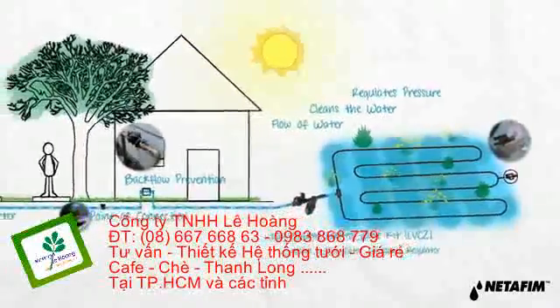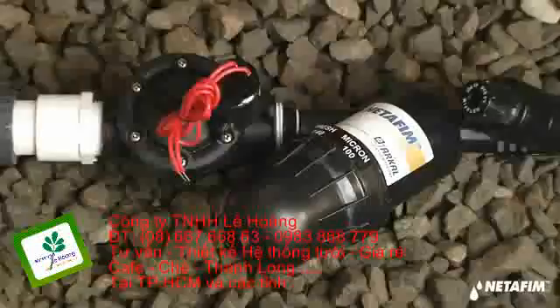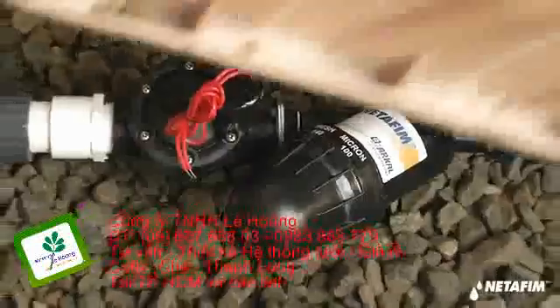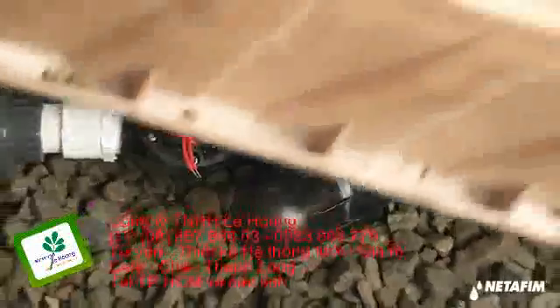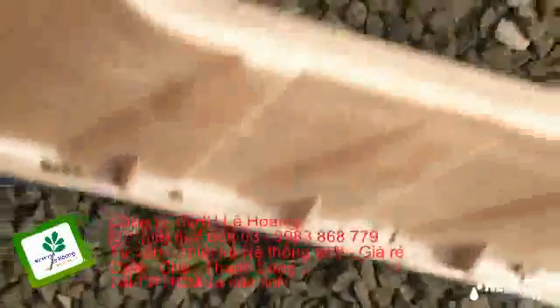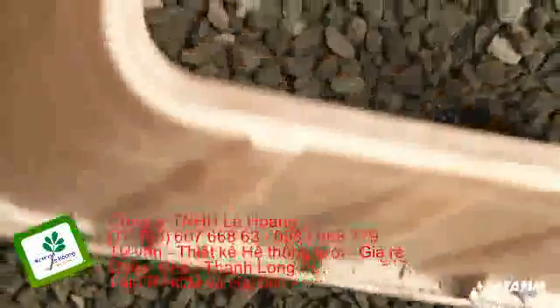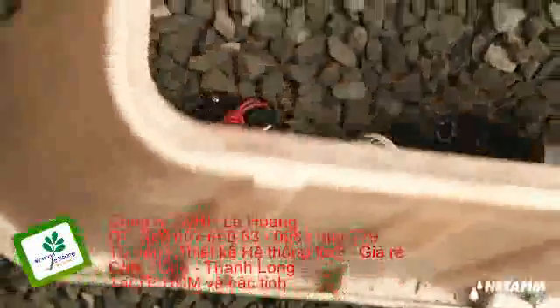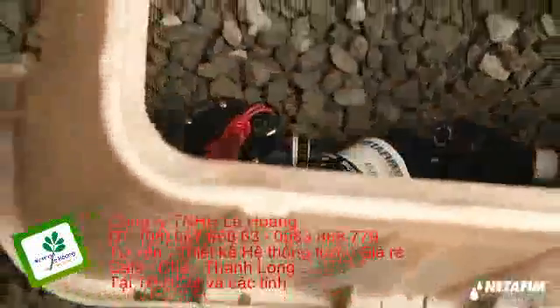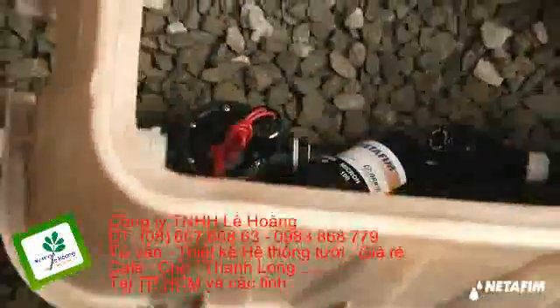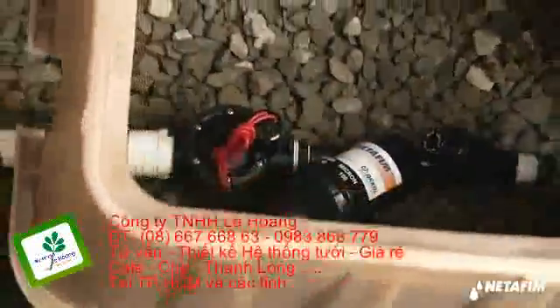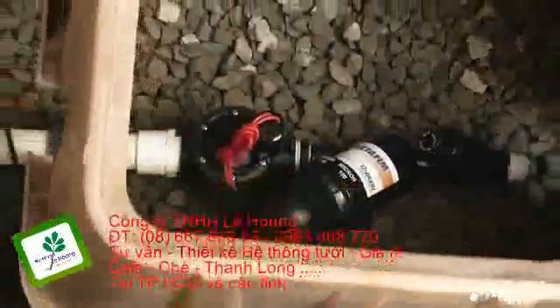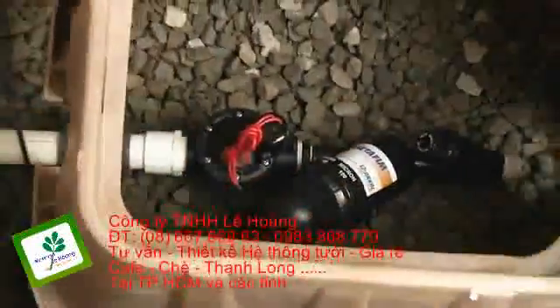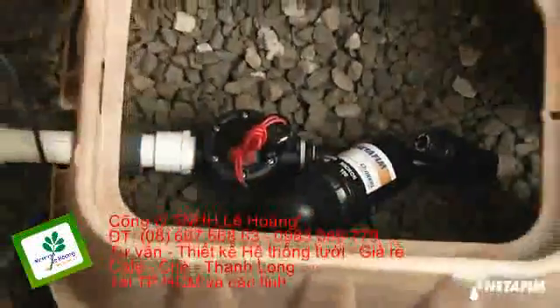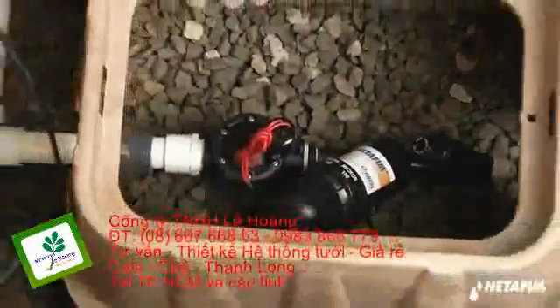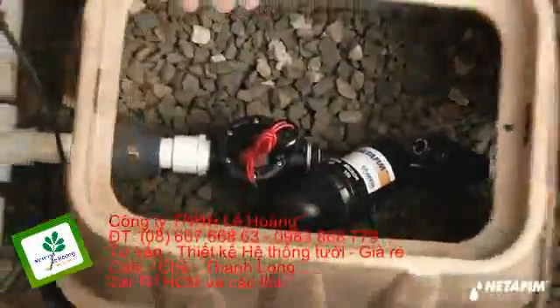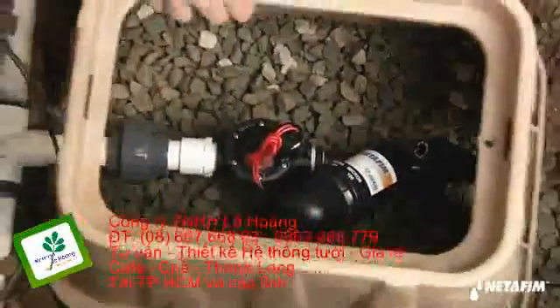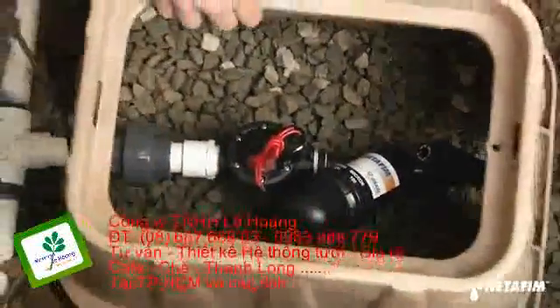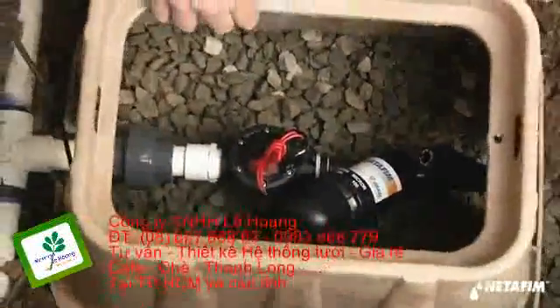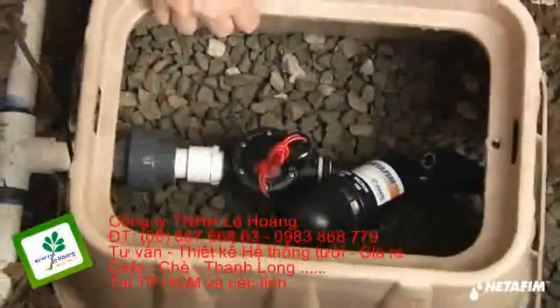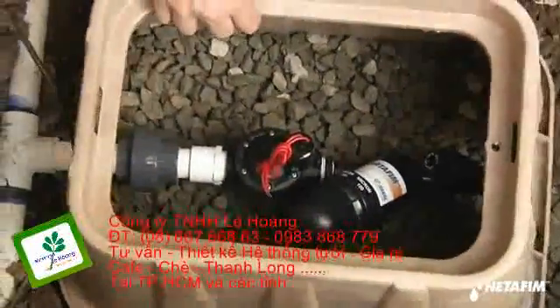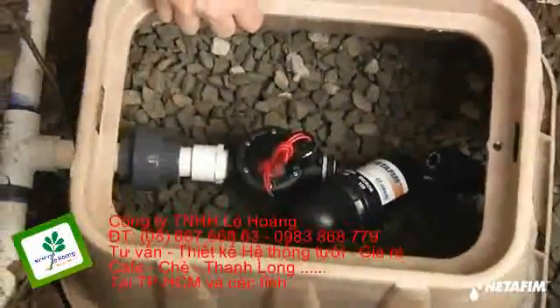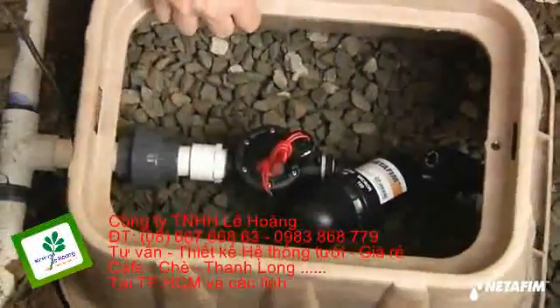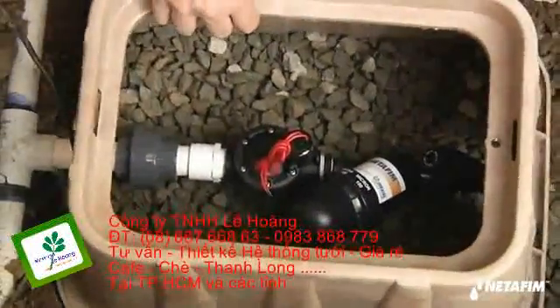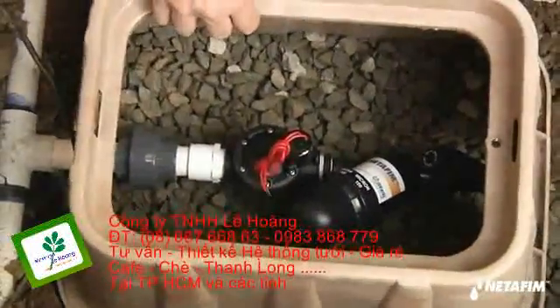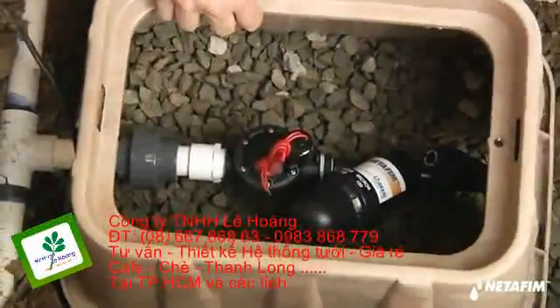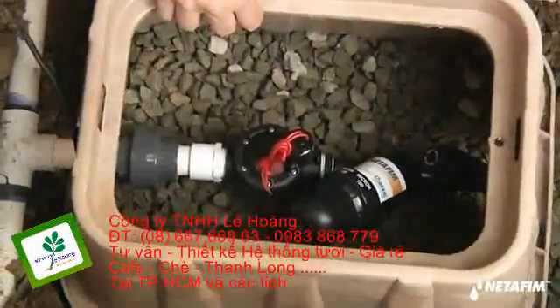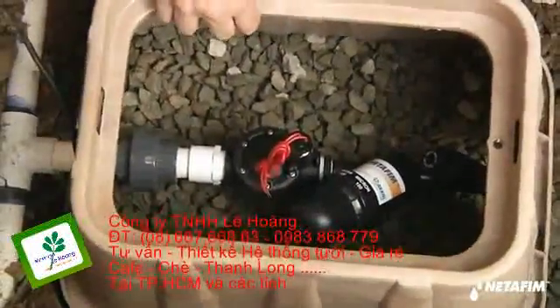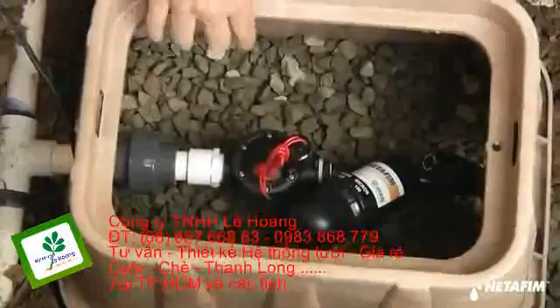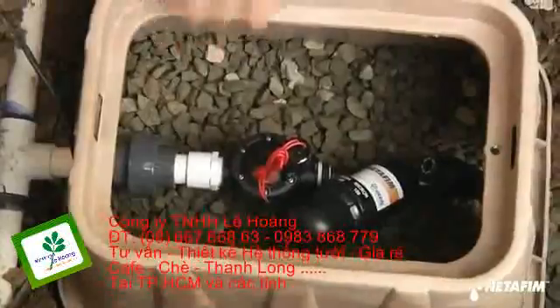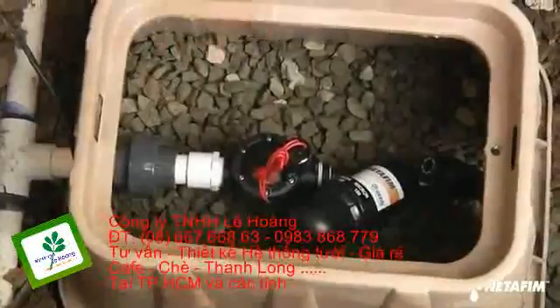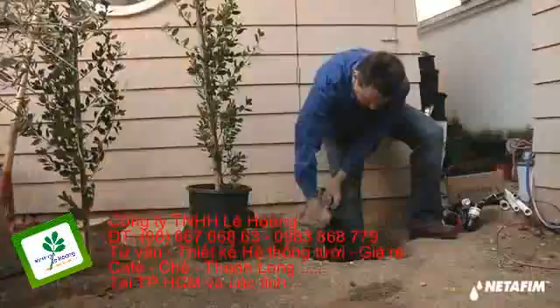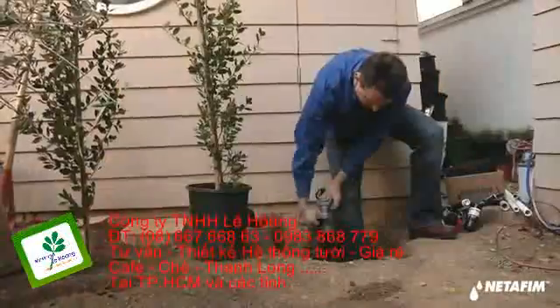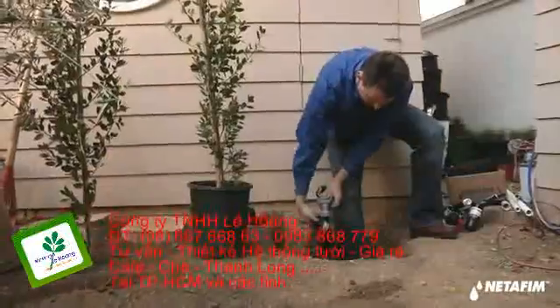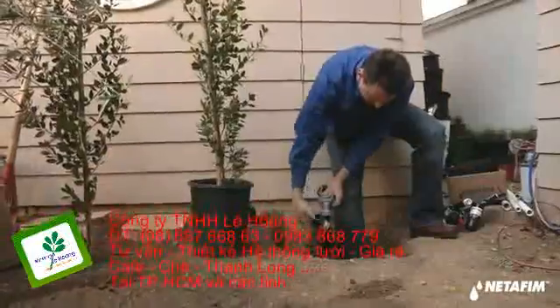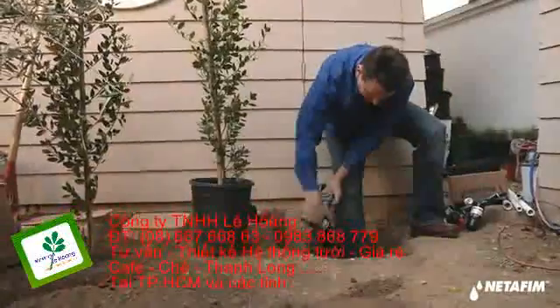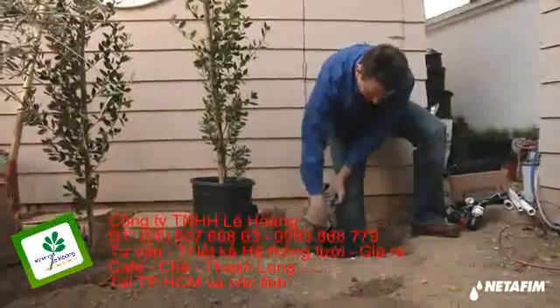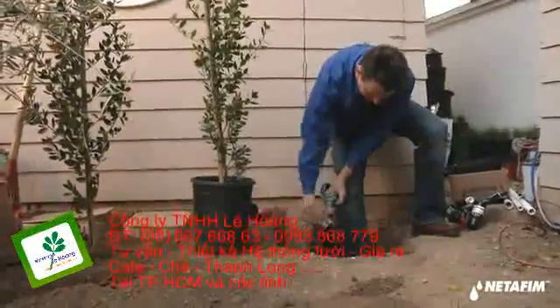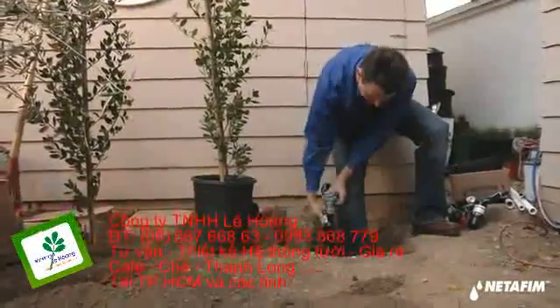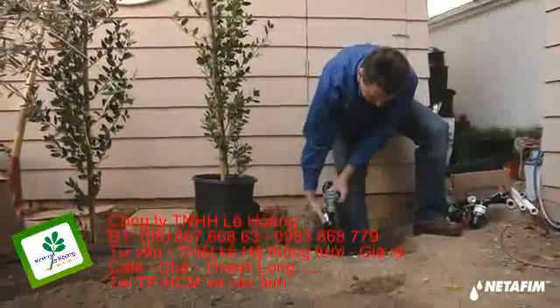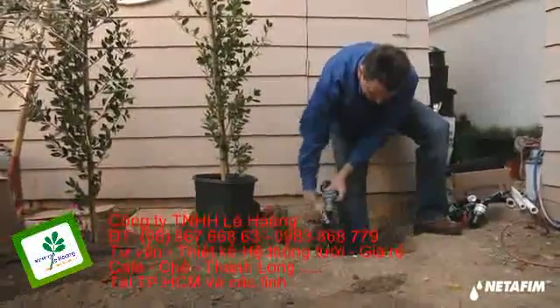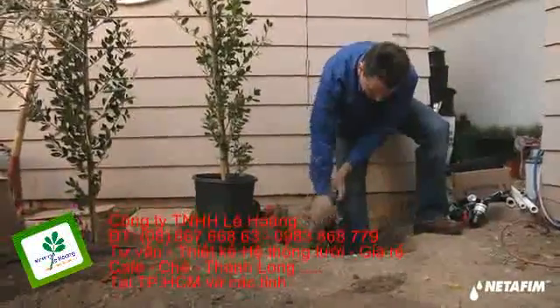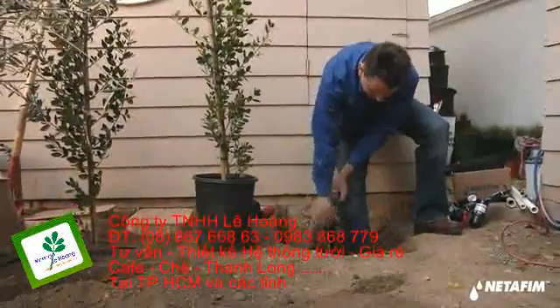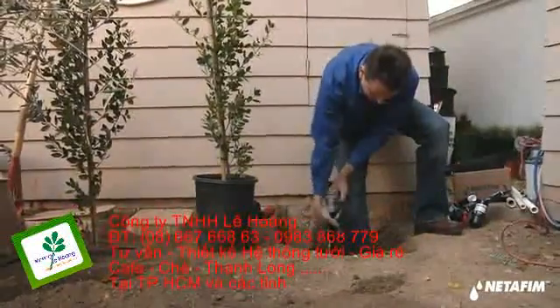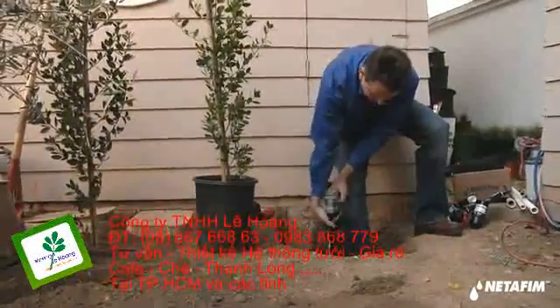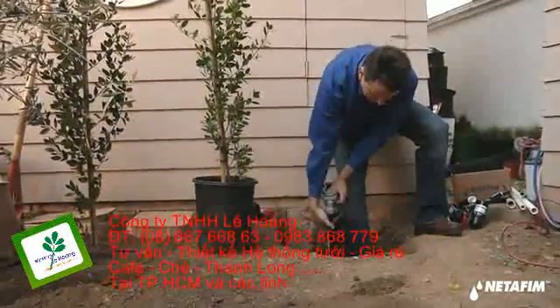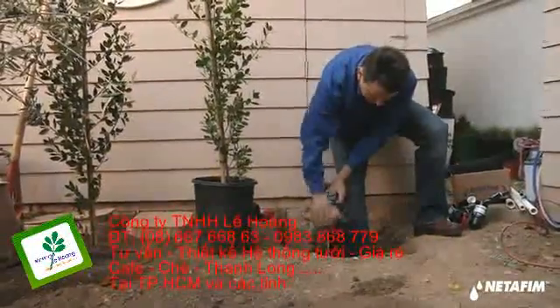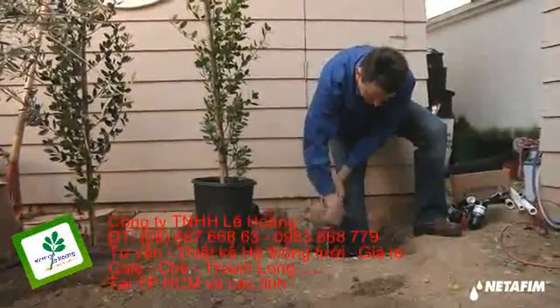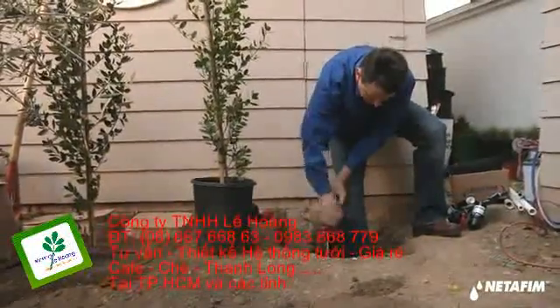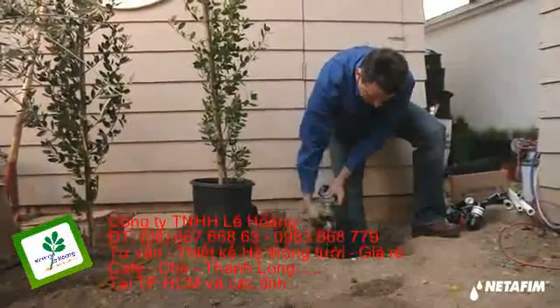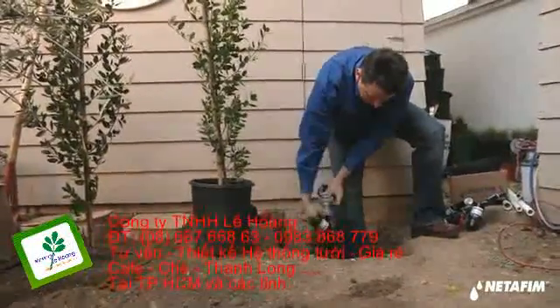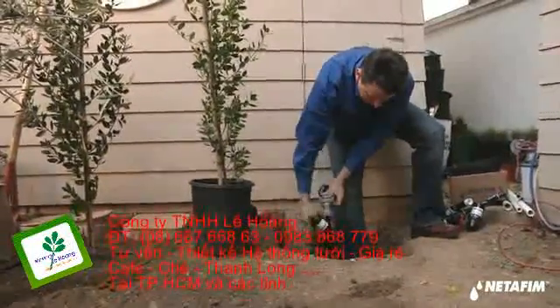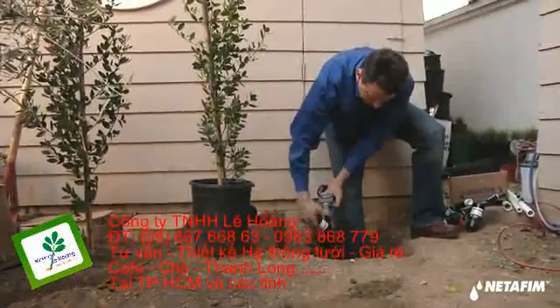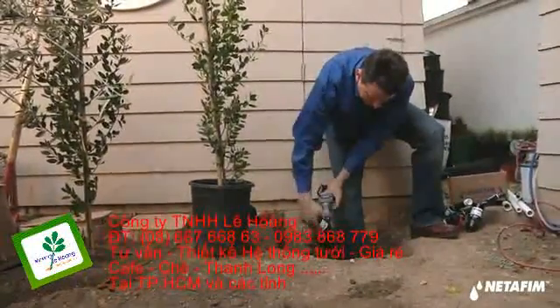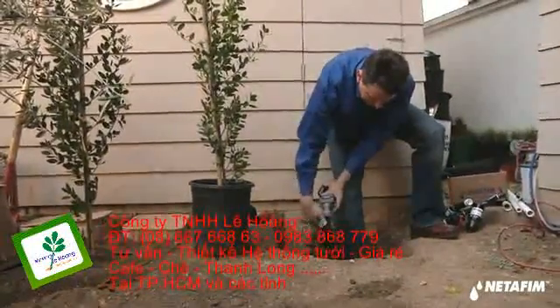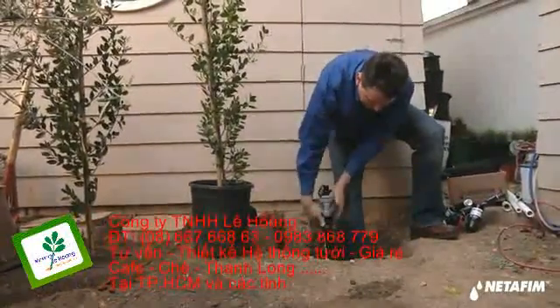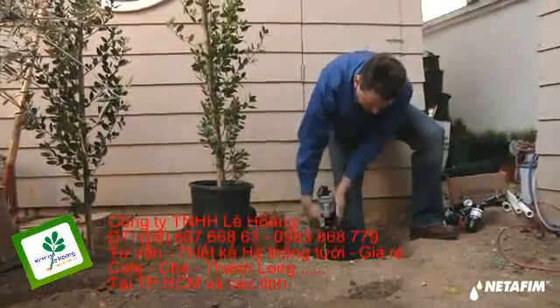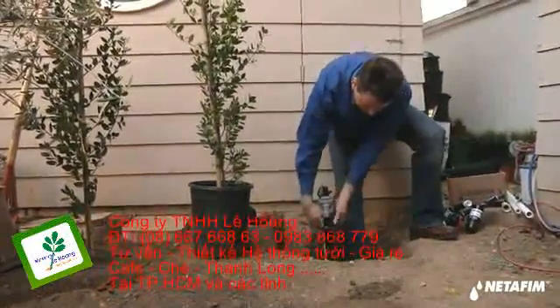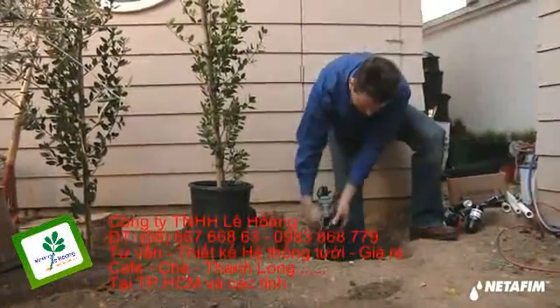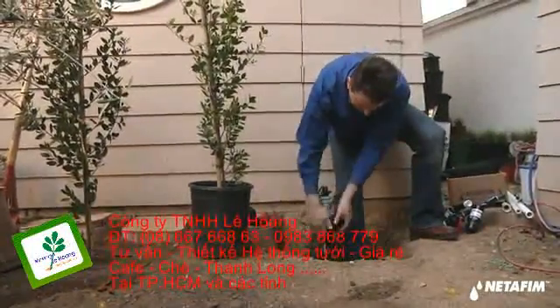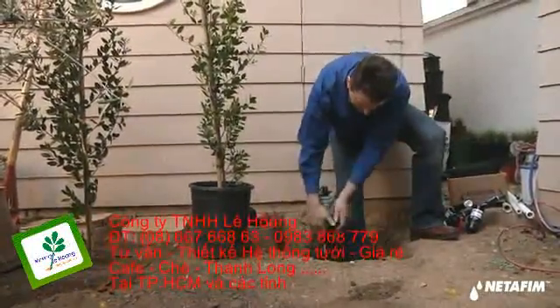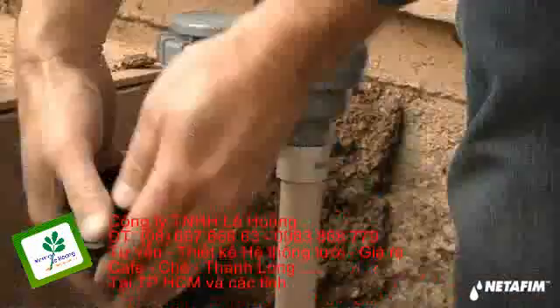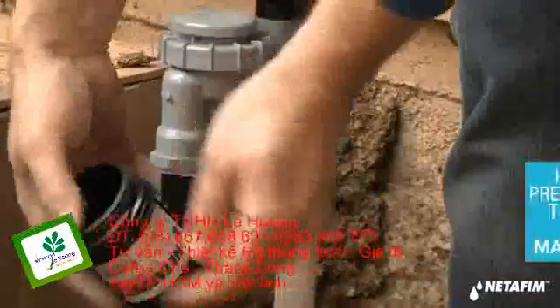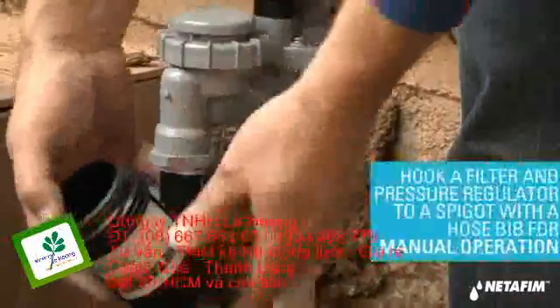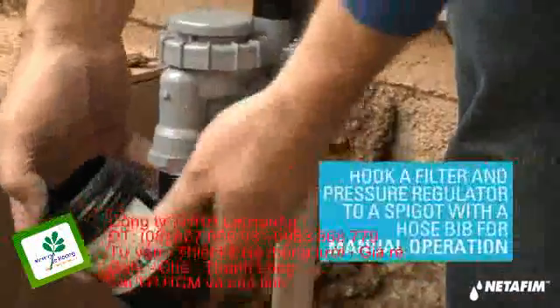An in-ground valve box usually houses the control kits, but if you already have your valve in an above-ground setup, you can easily add a filter and pressure regulator.